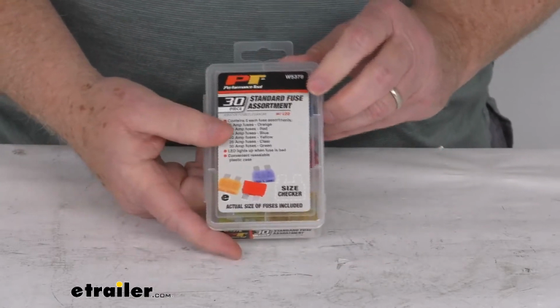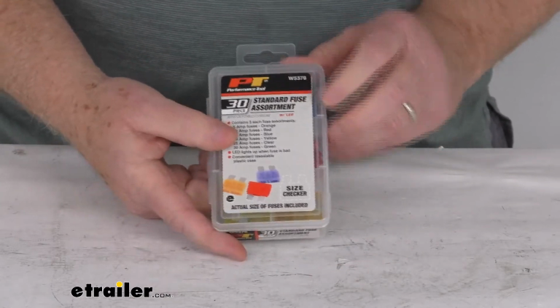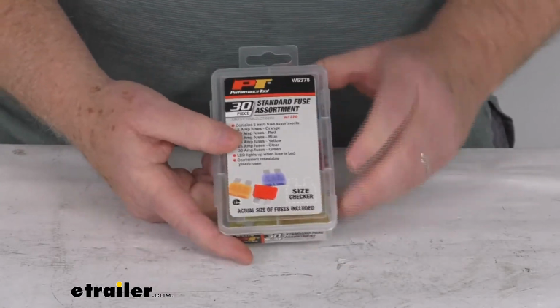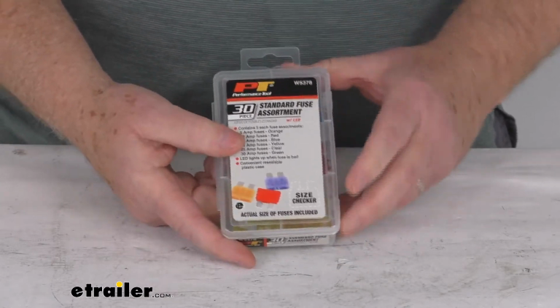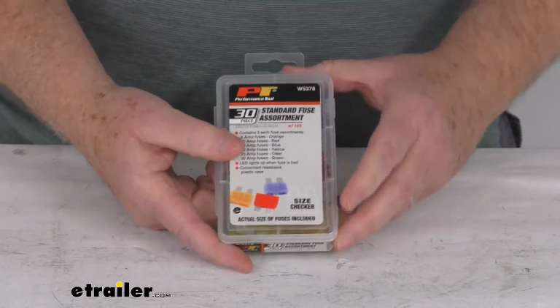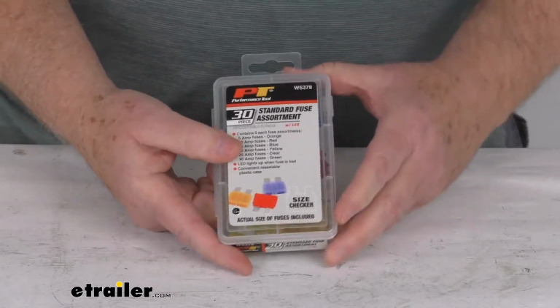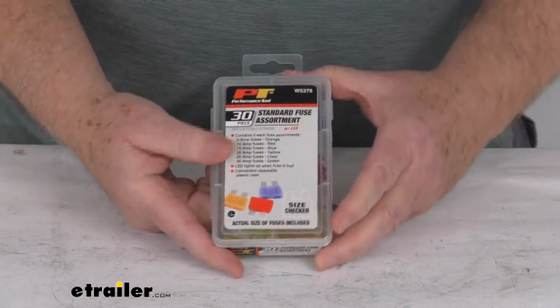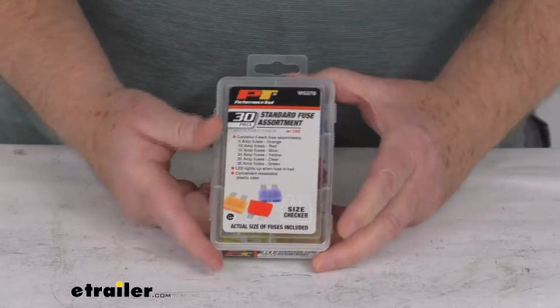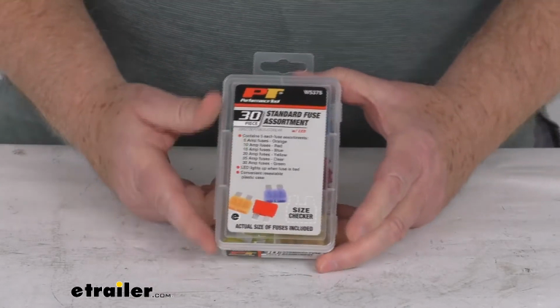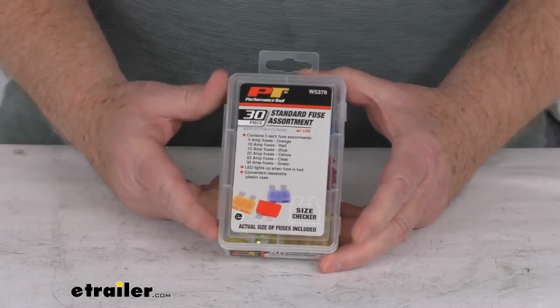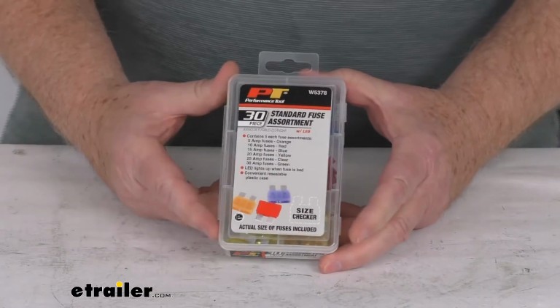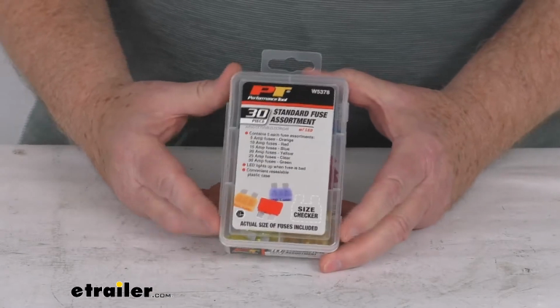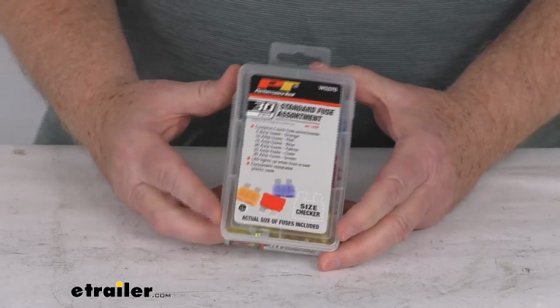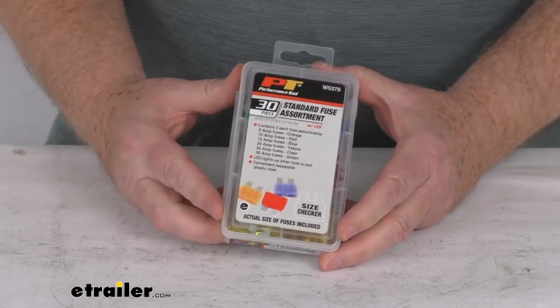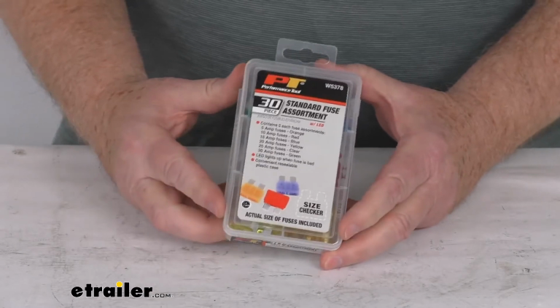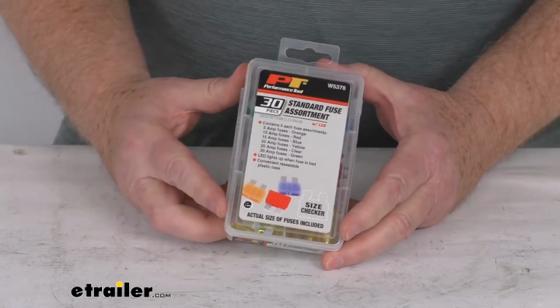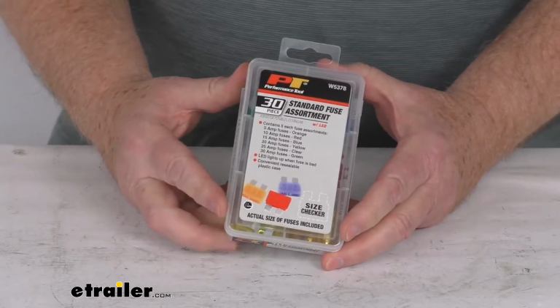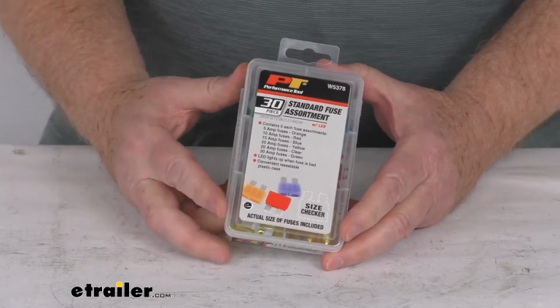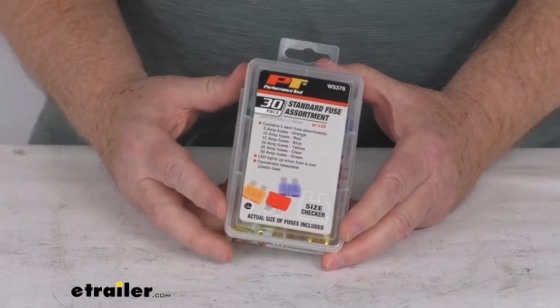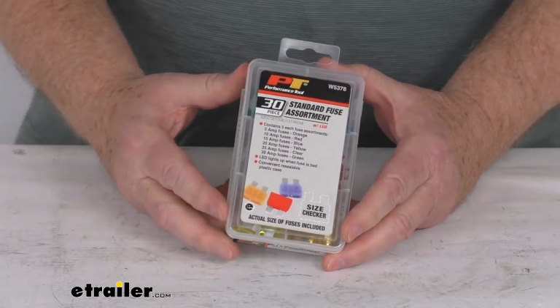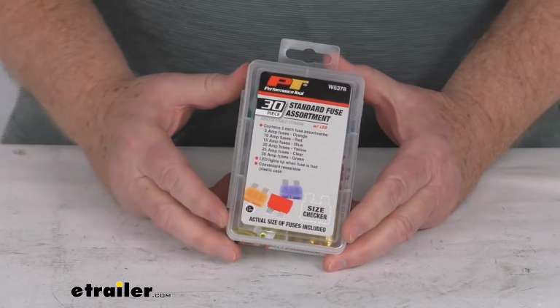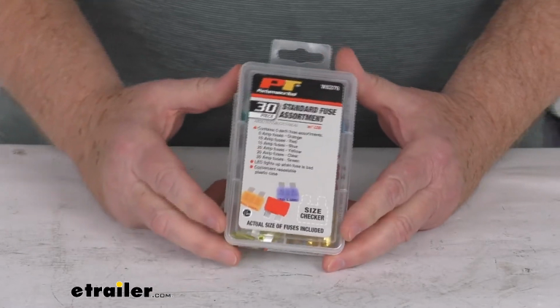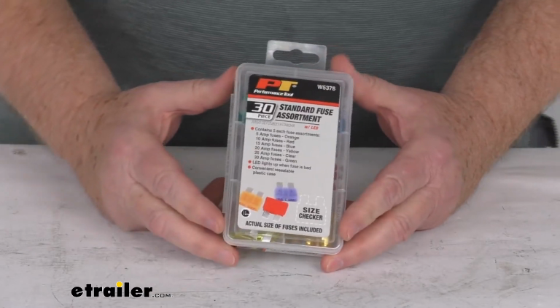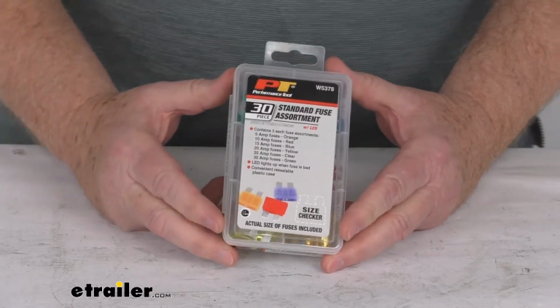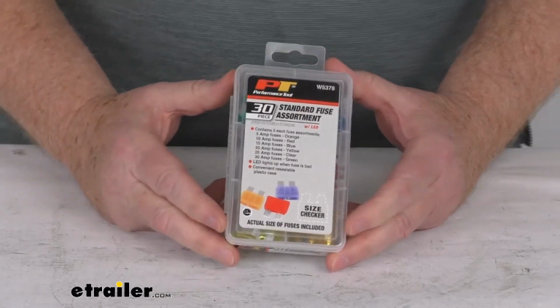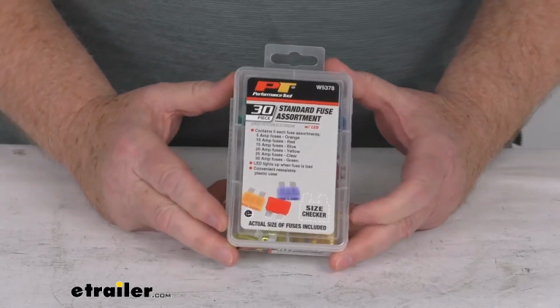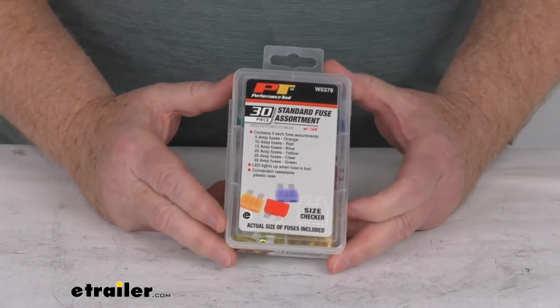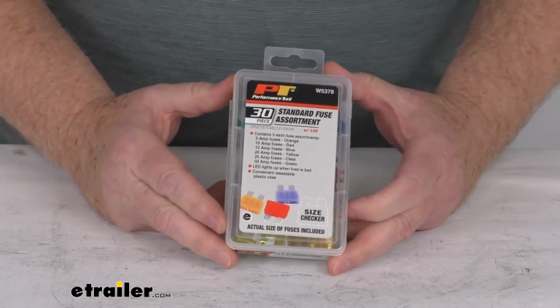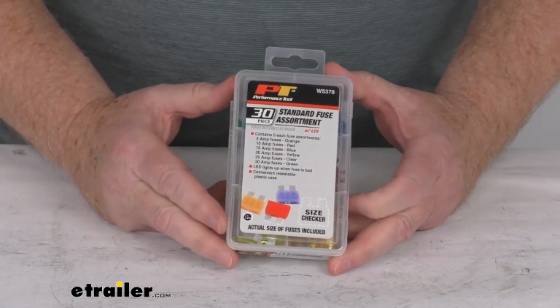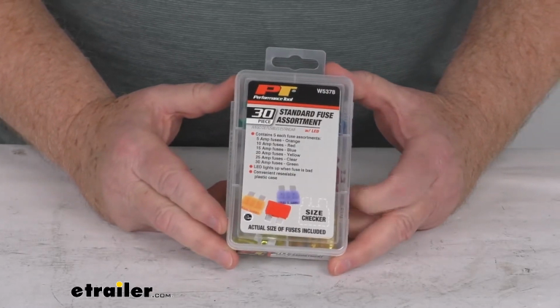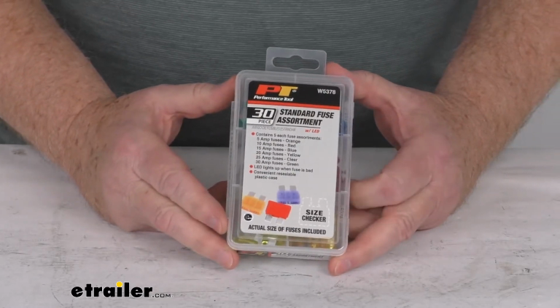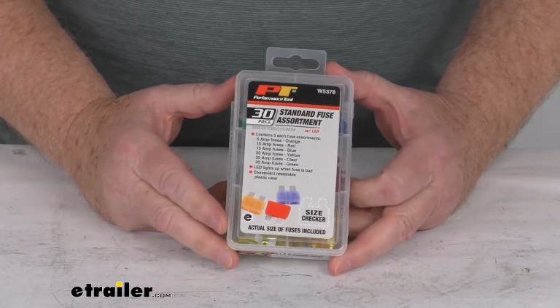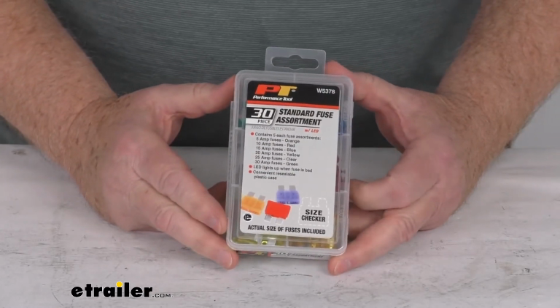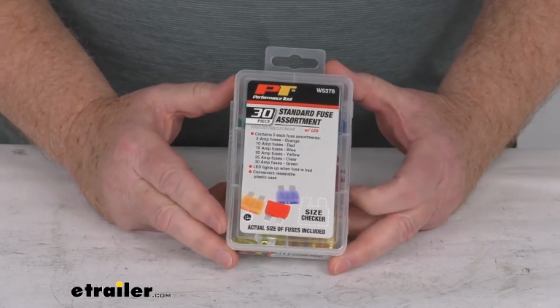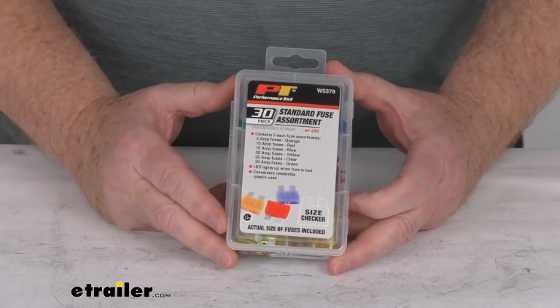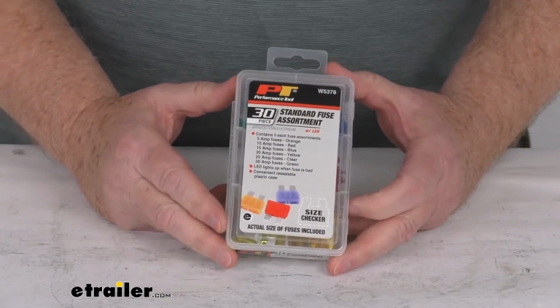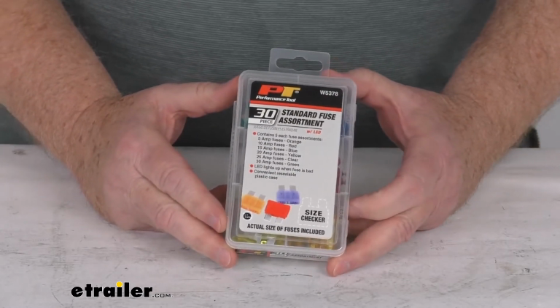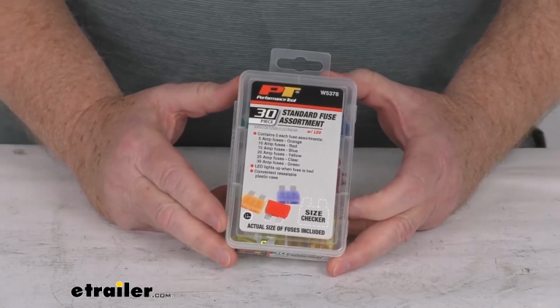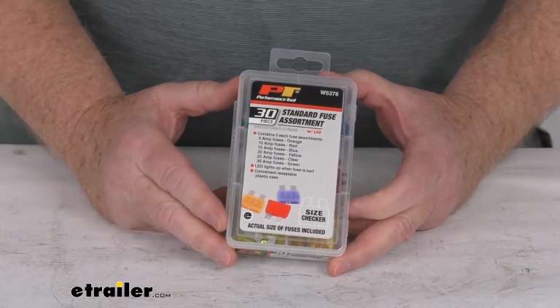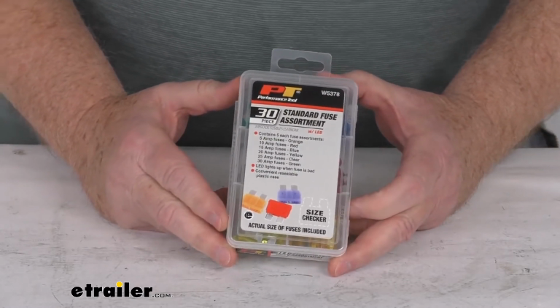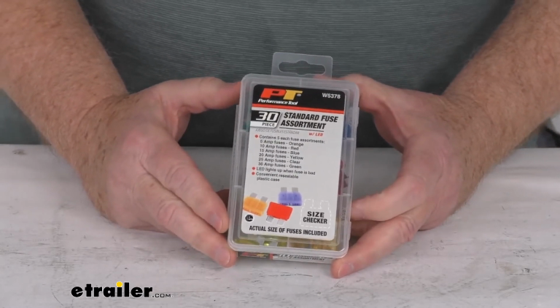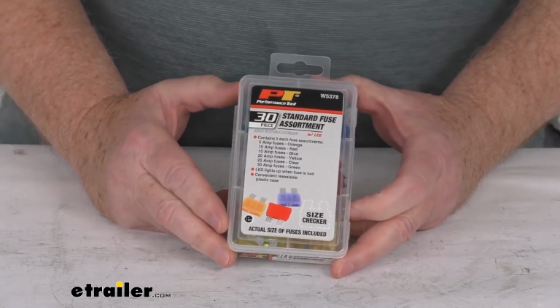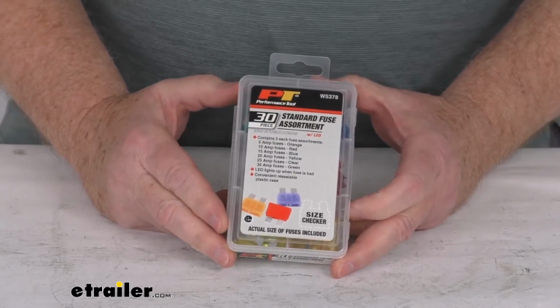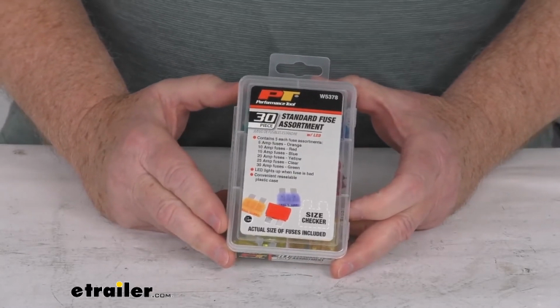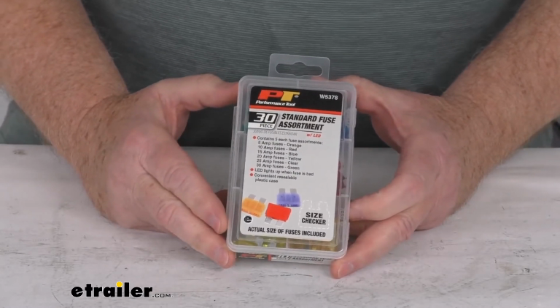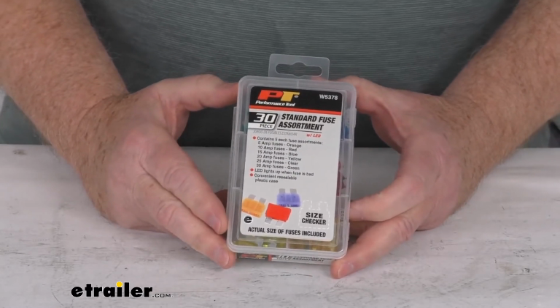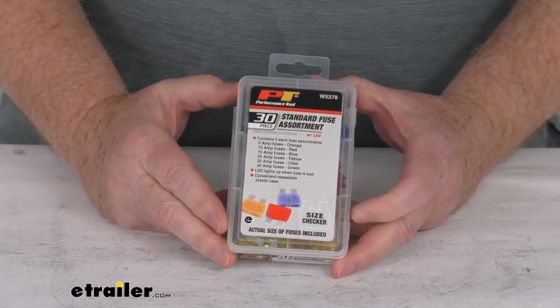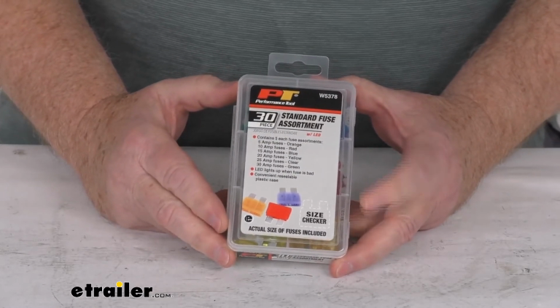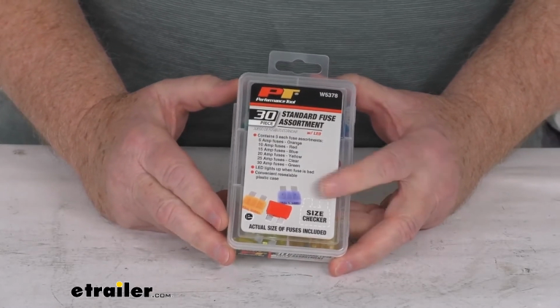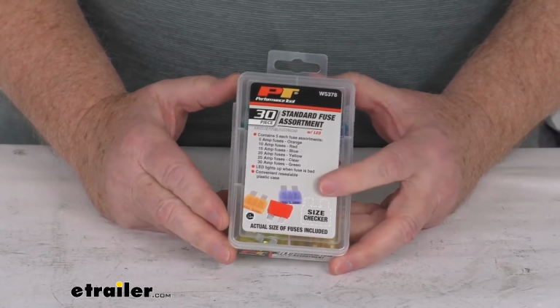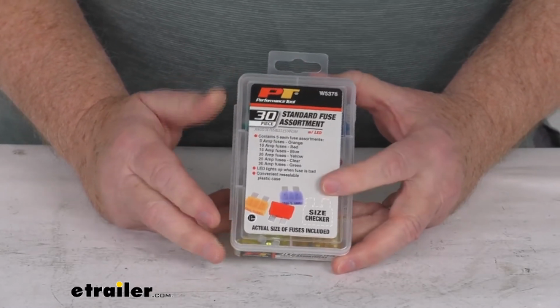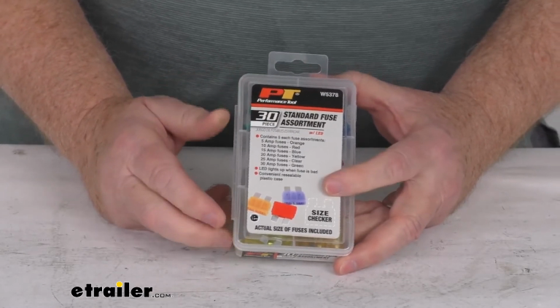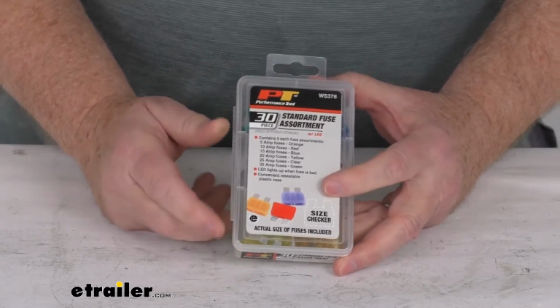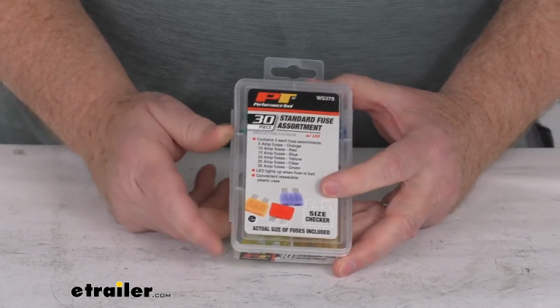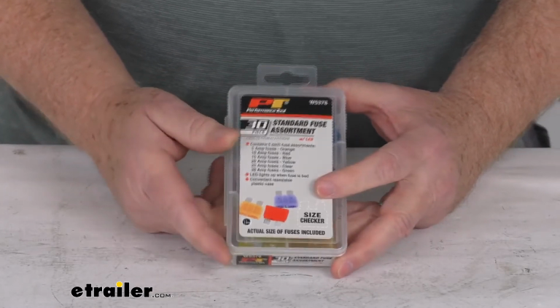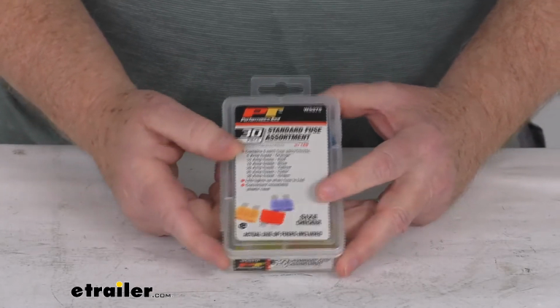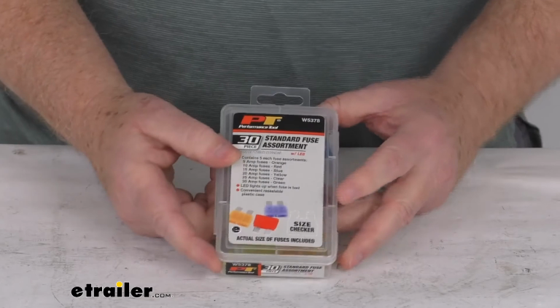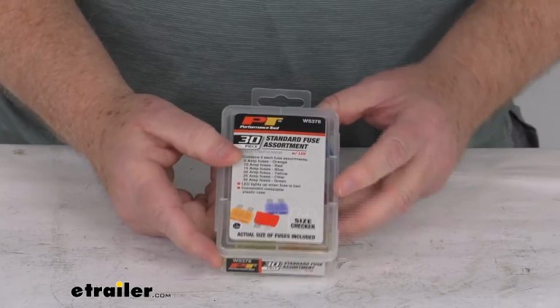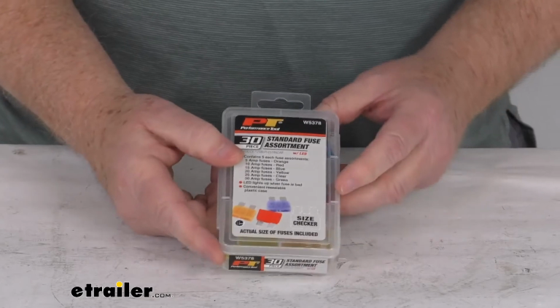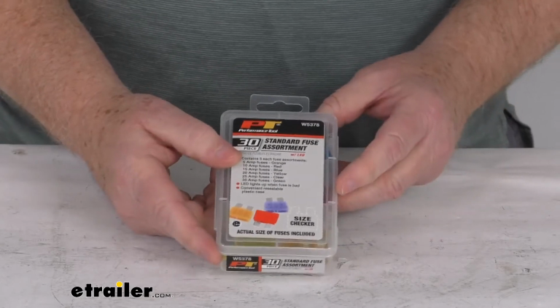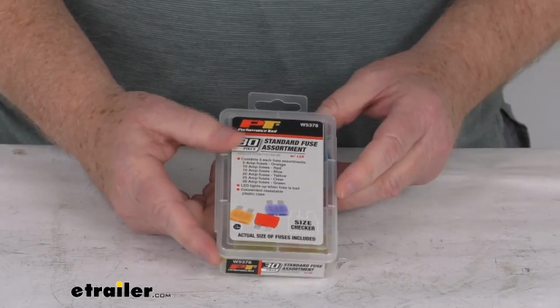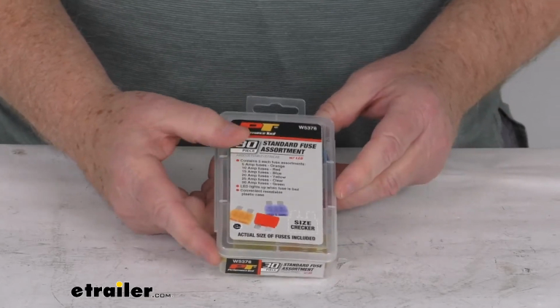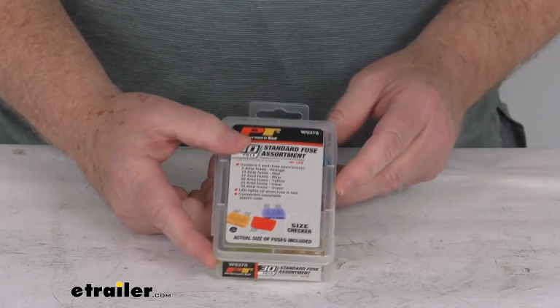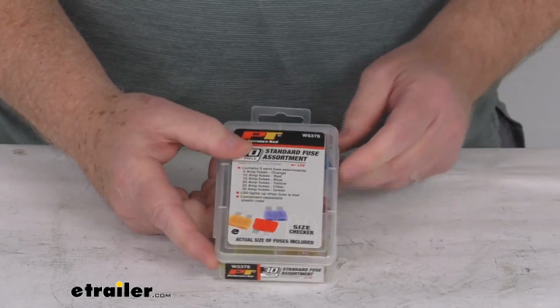That should do it for the review on the 30-piece standard 5 amp to 30 amp fuse kit with the LED indicators. Thank you.